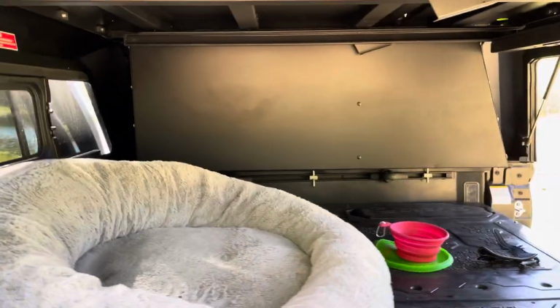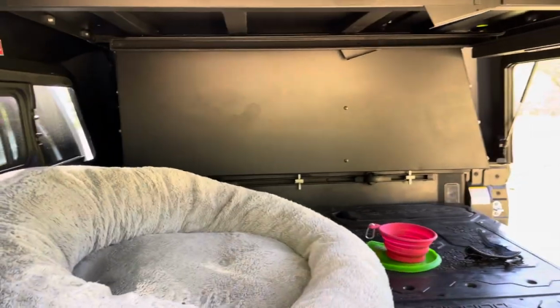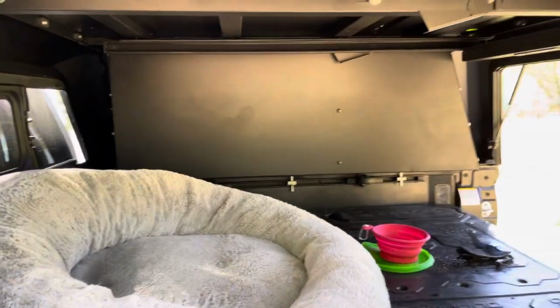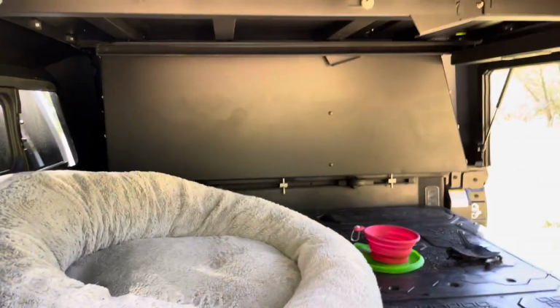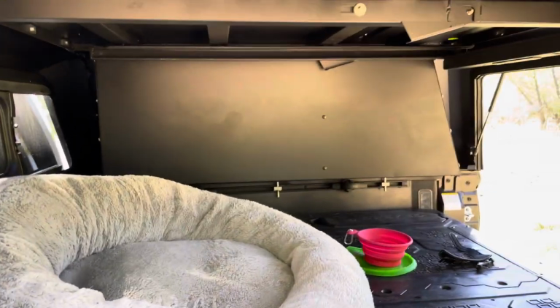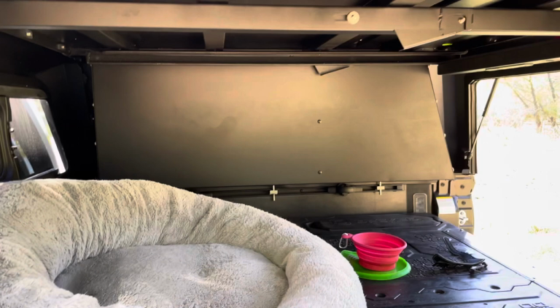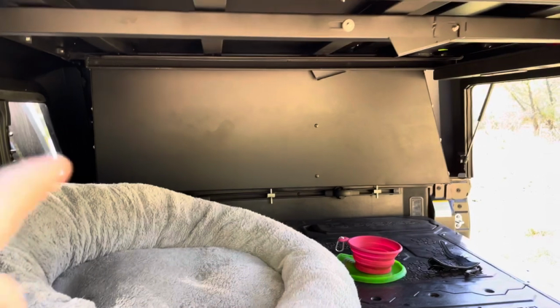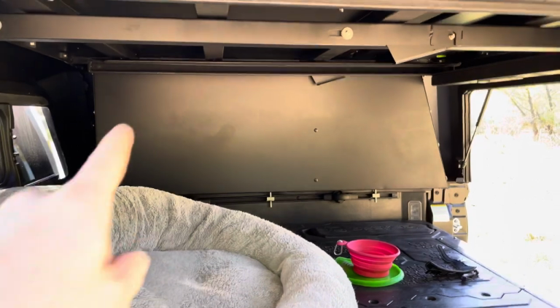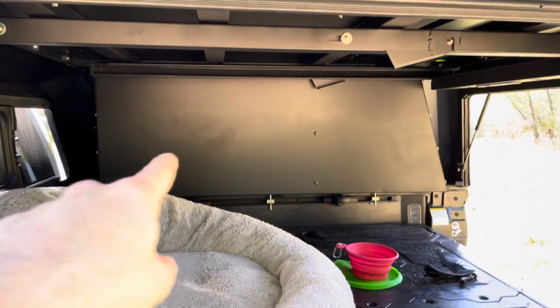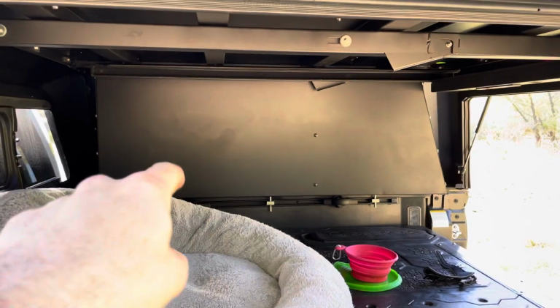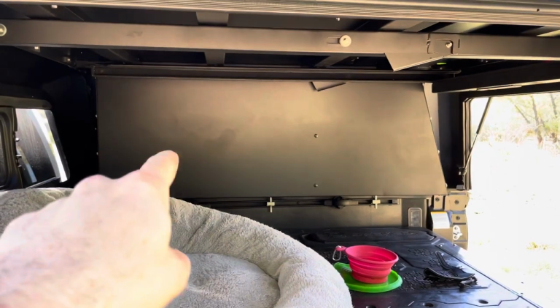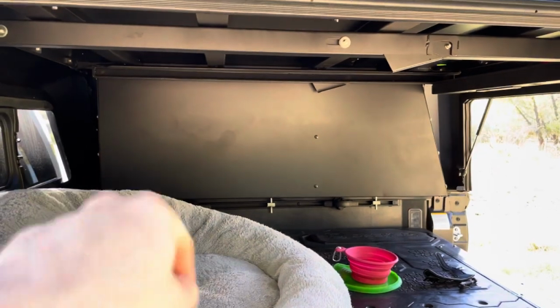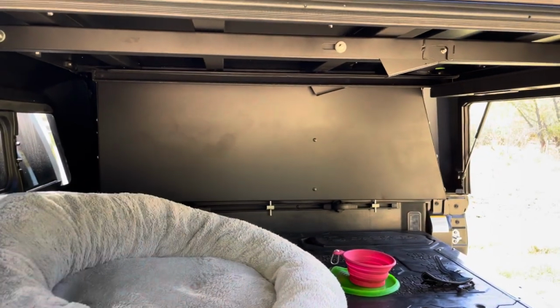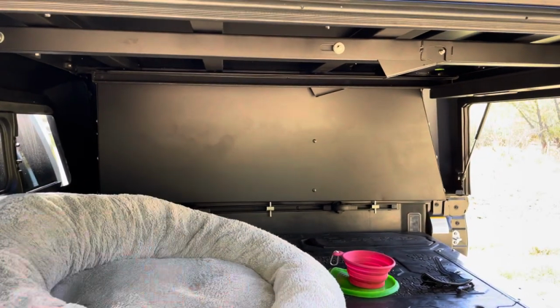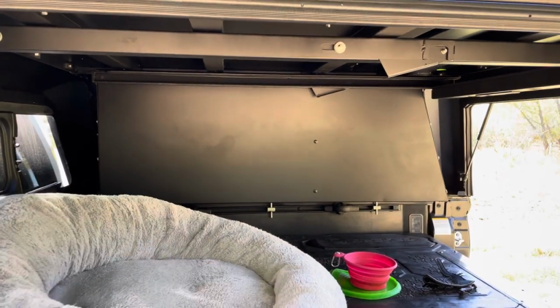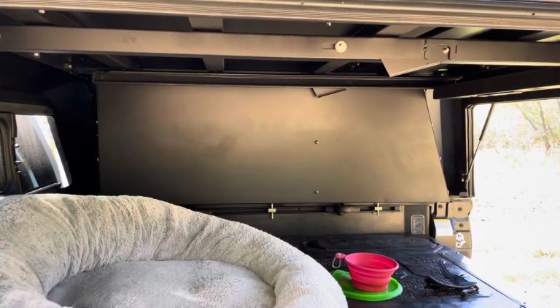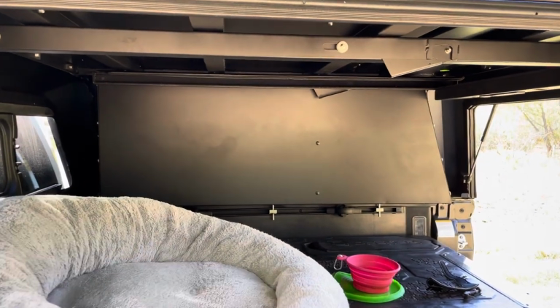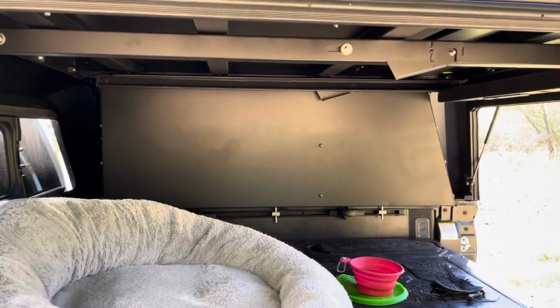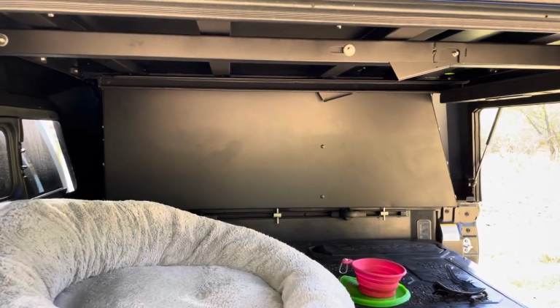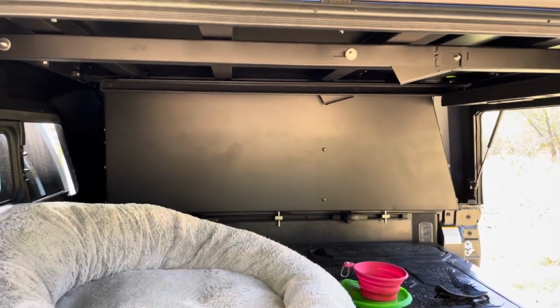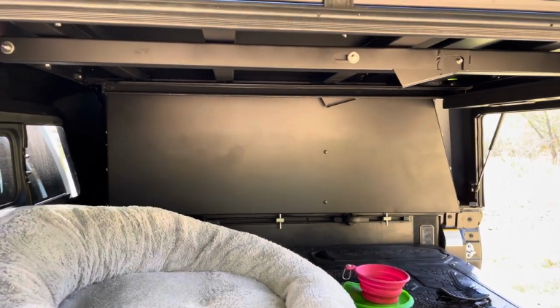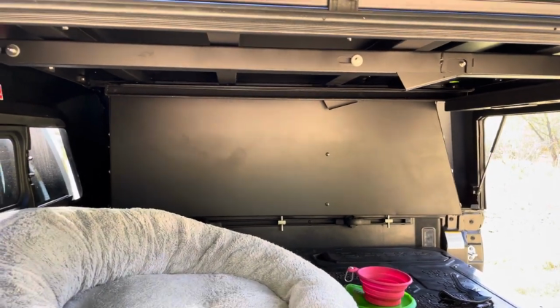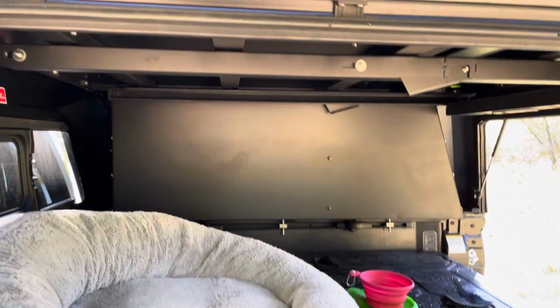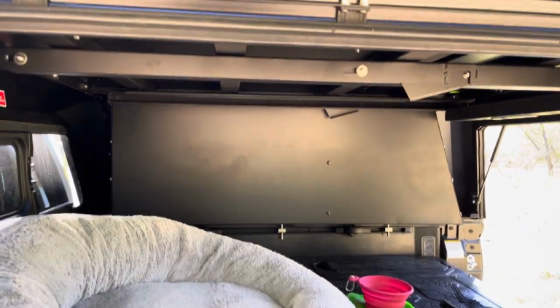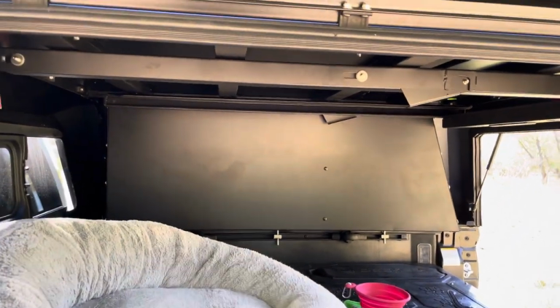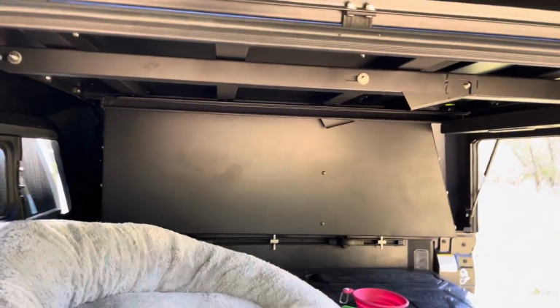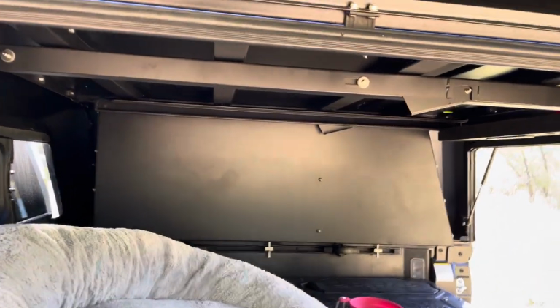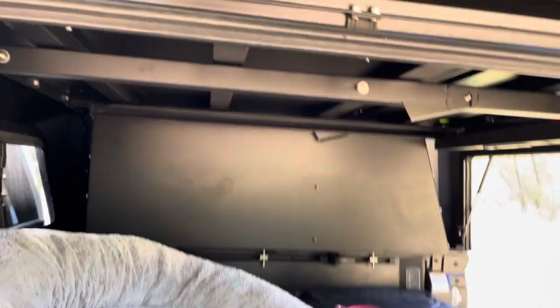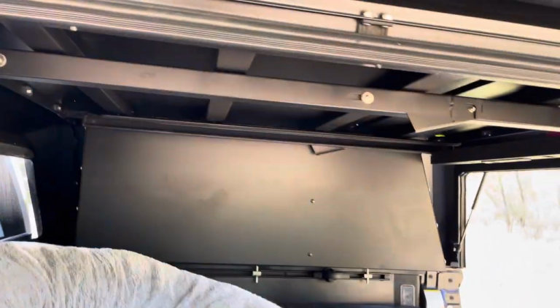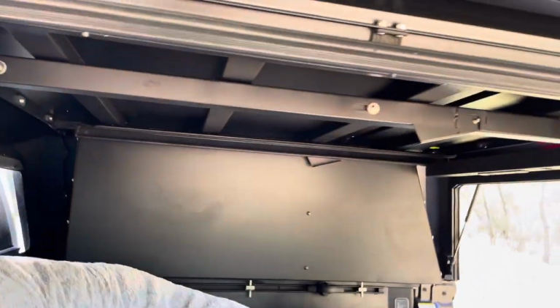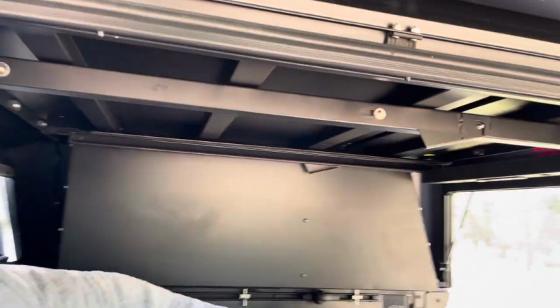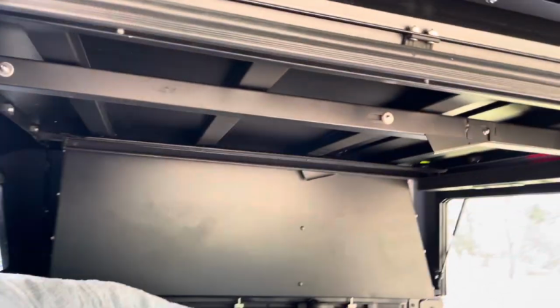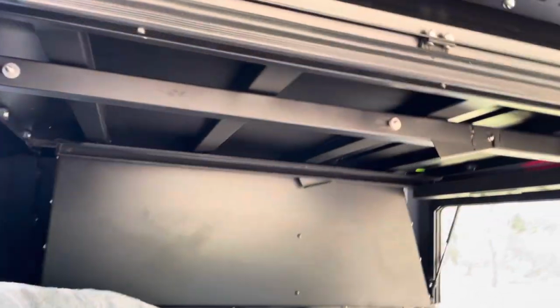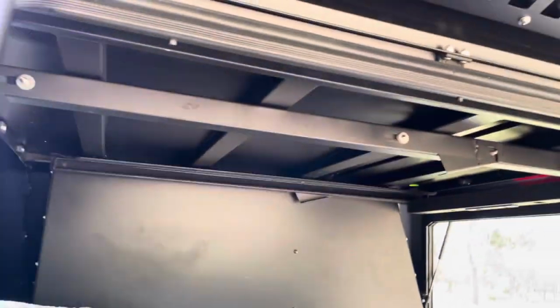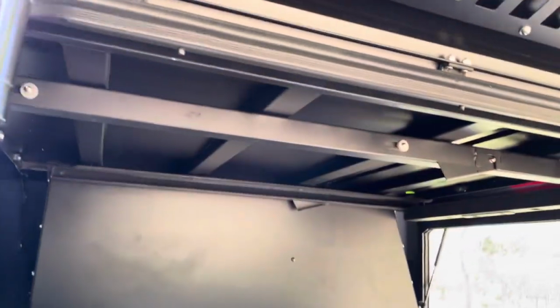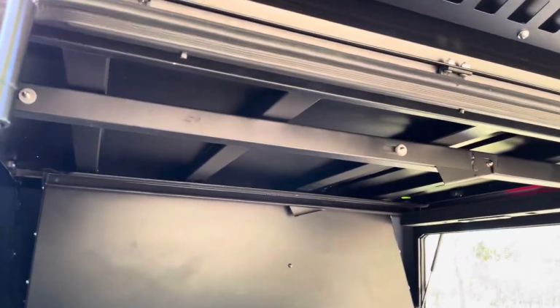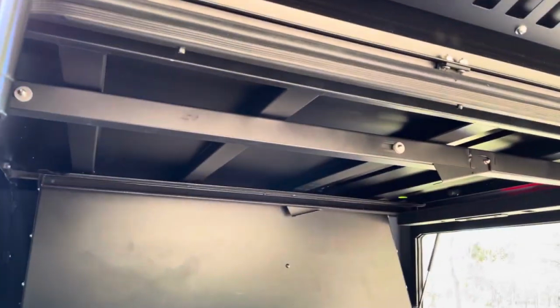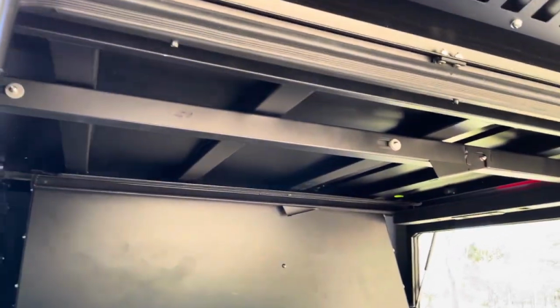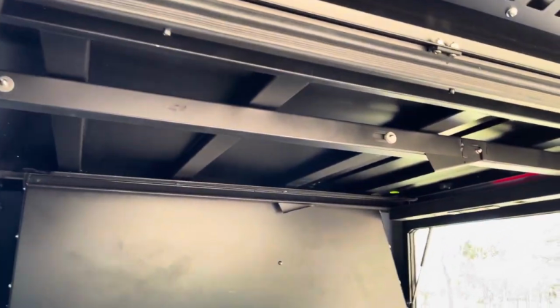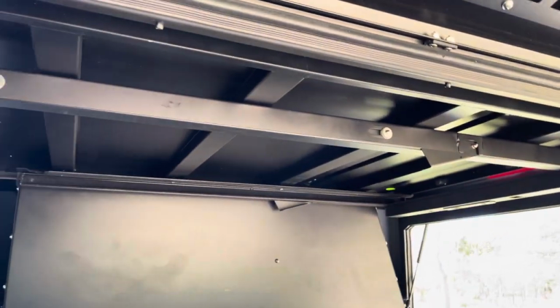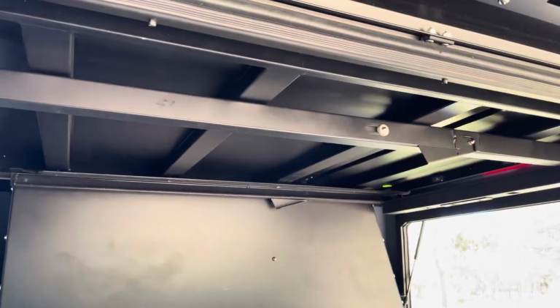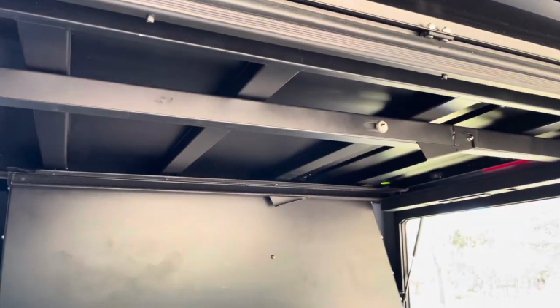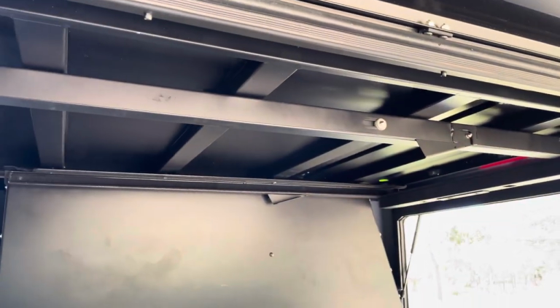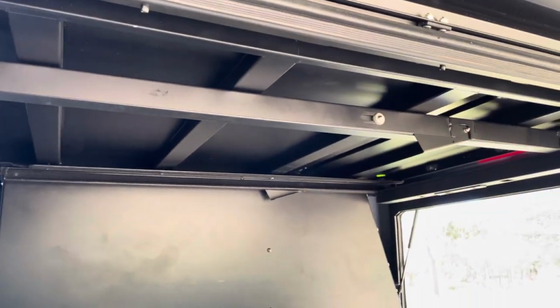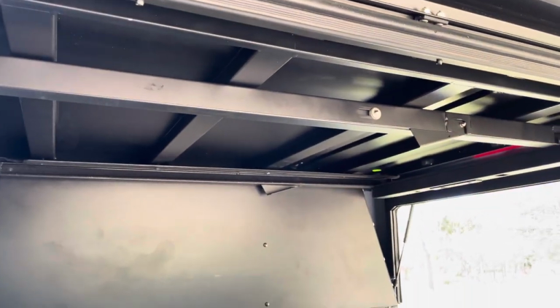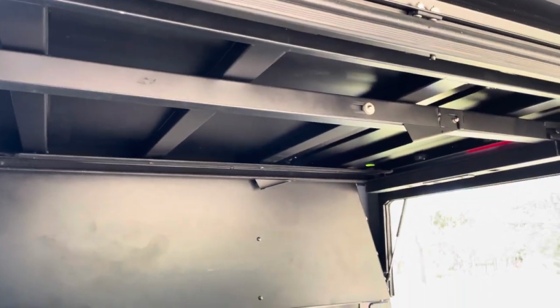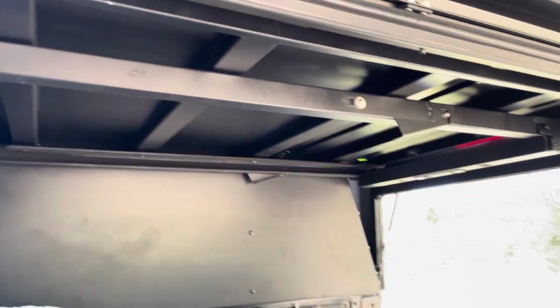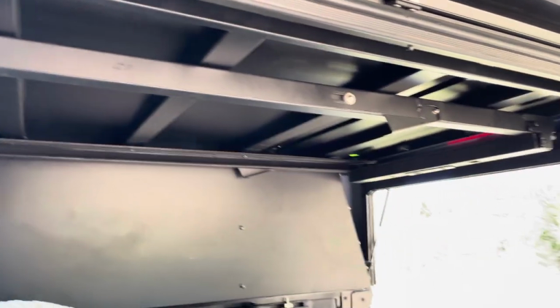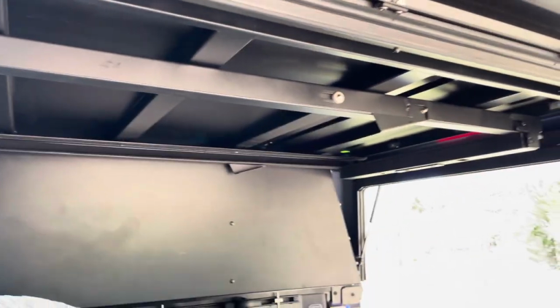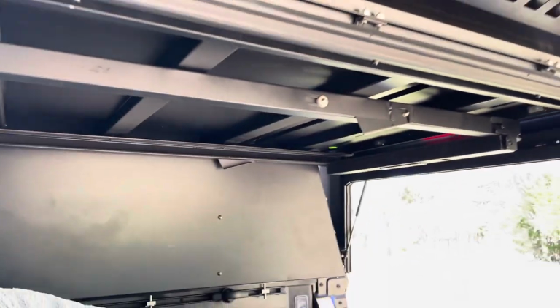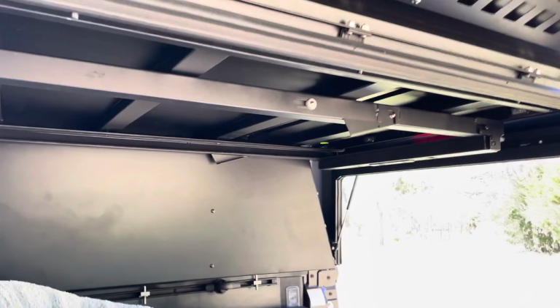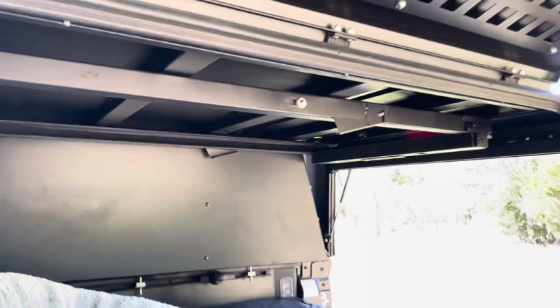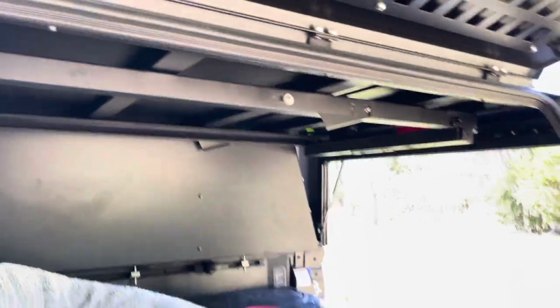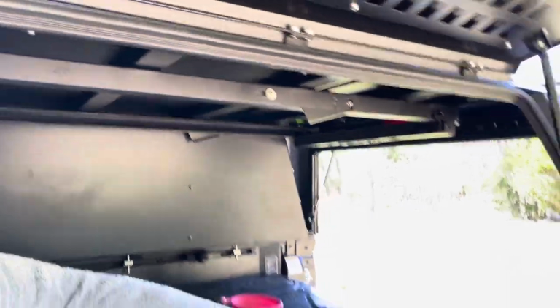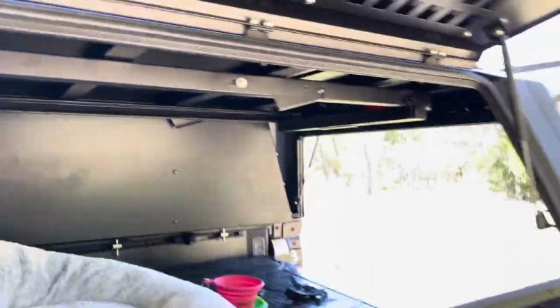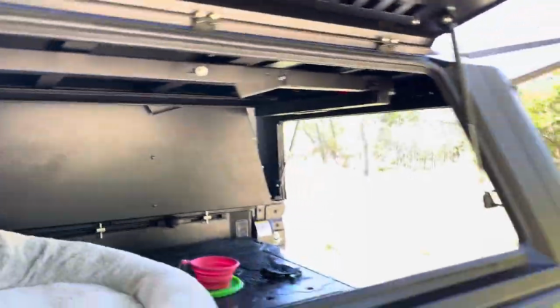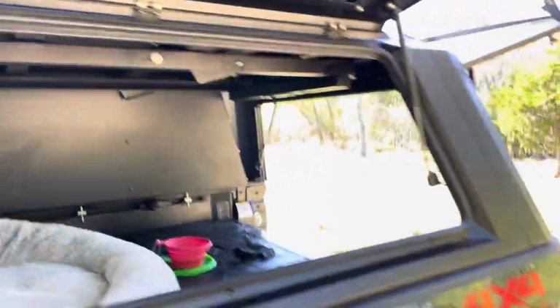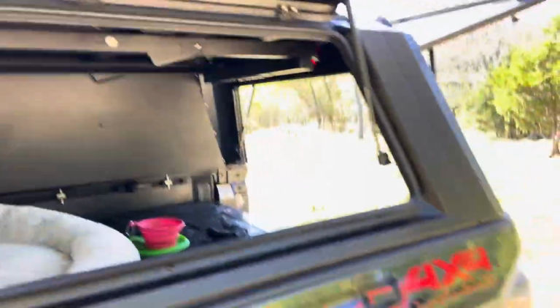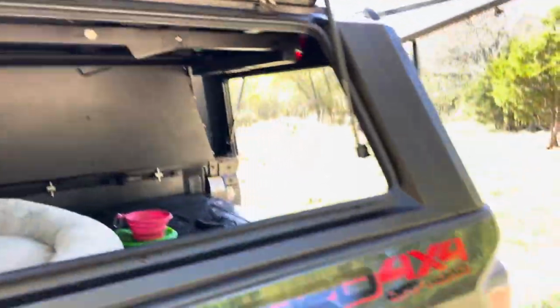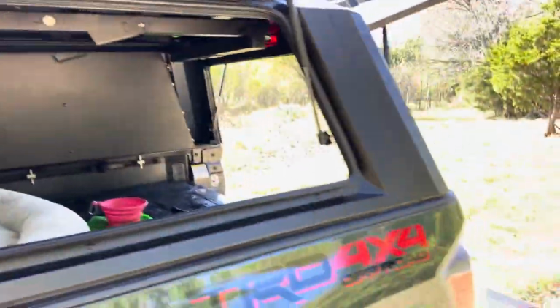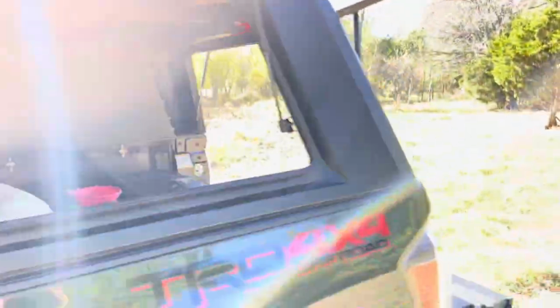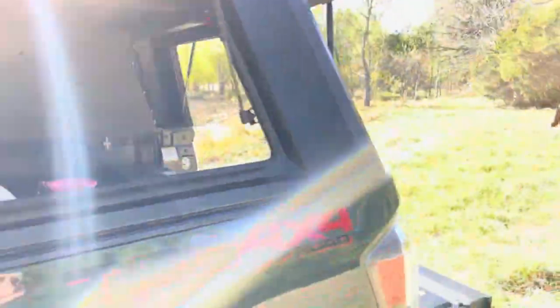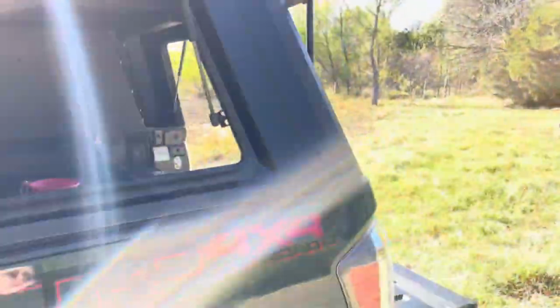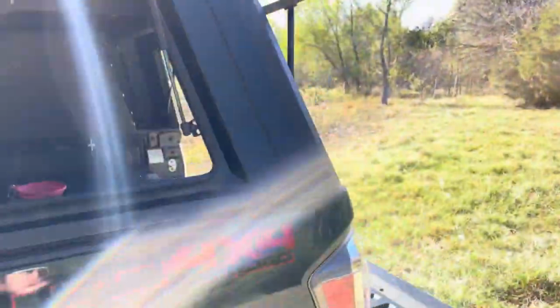I opted for the outdoor kitchen, which I'll show you here in a moment. It's also got that table that stores up there, which is extremely handy.